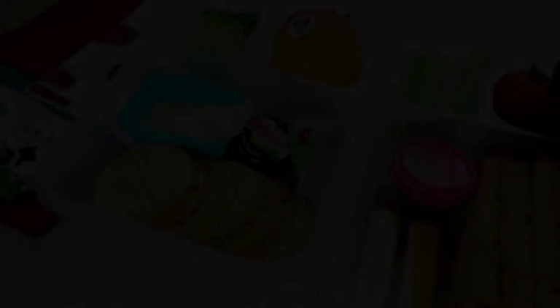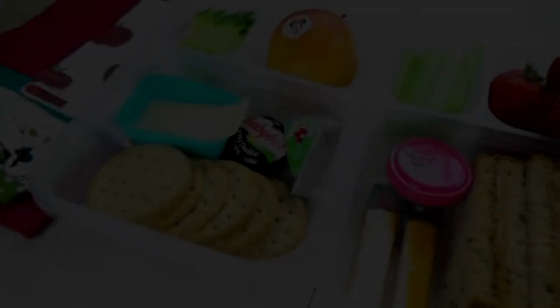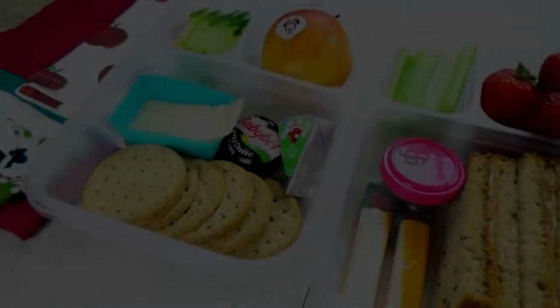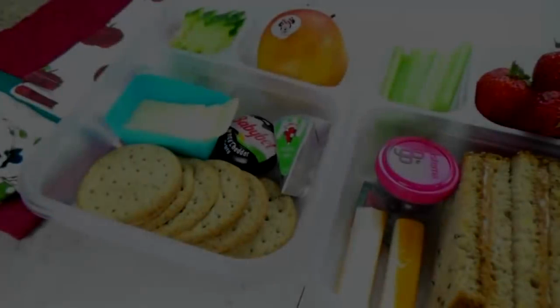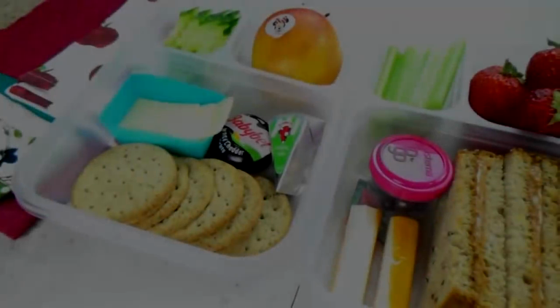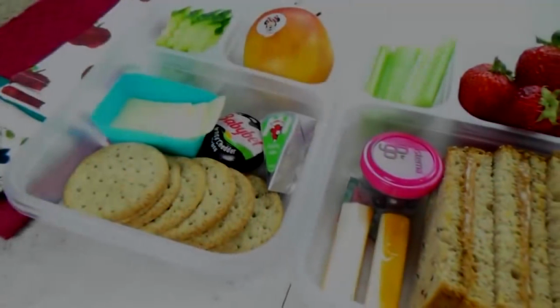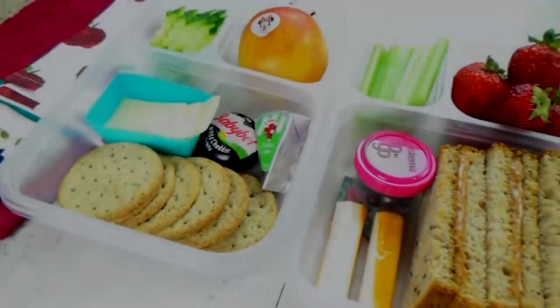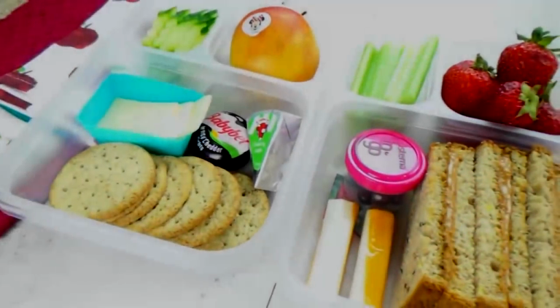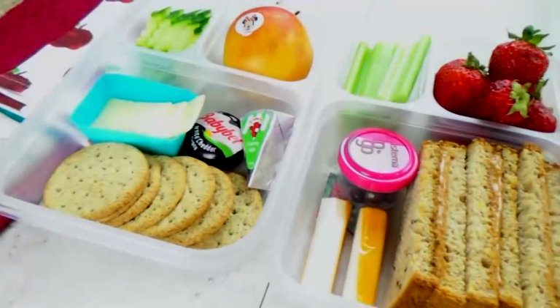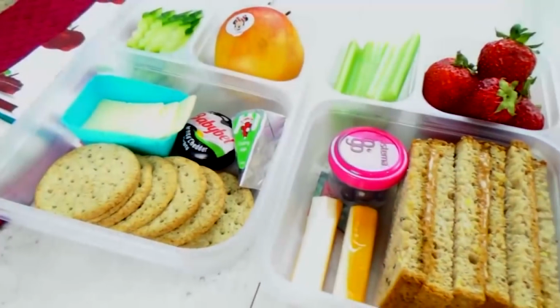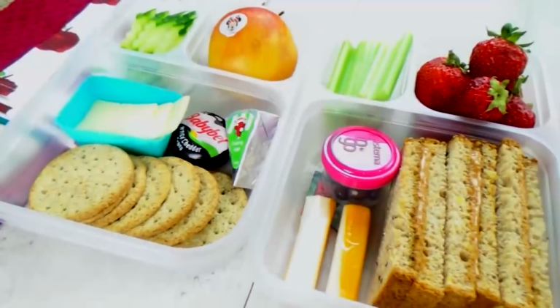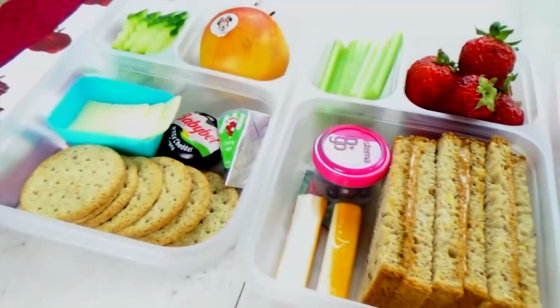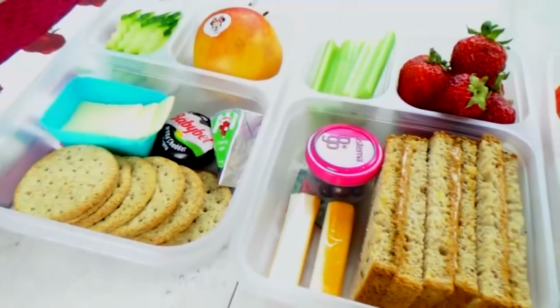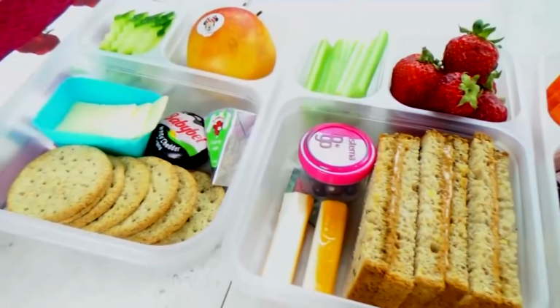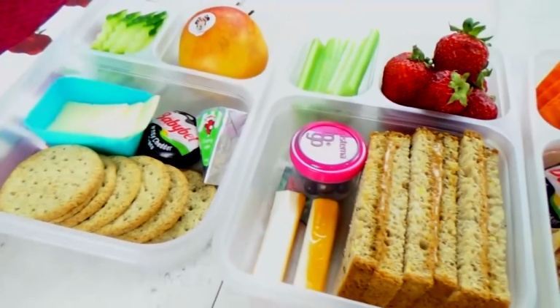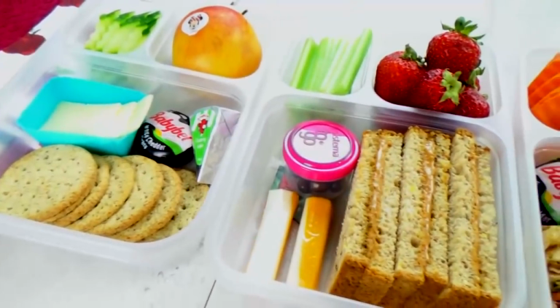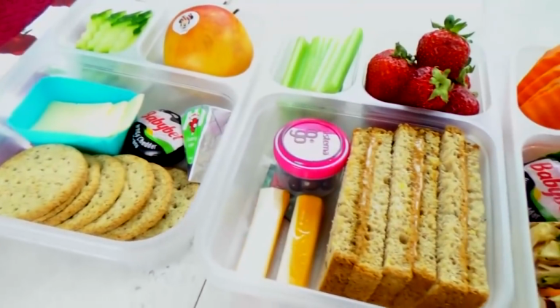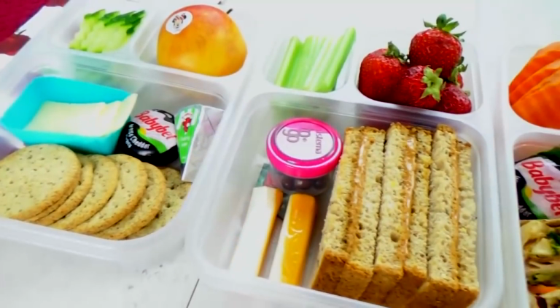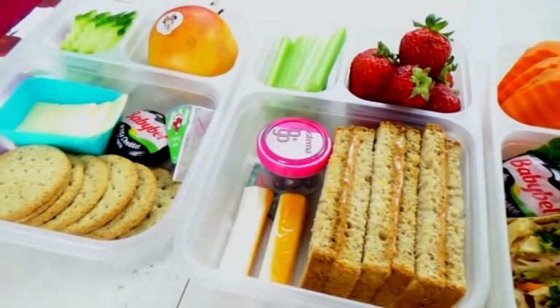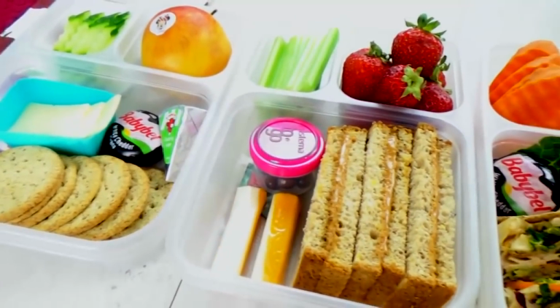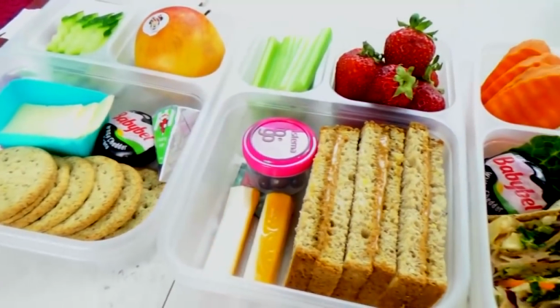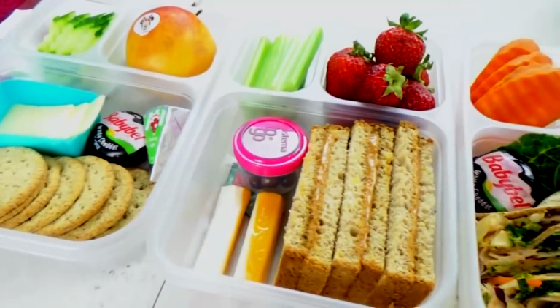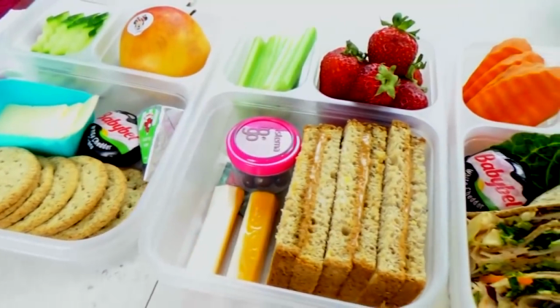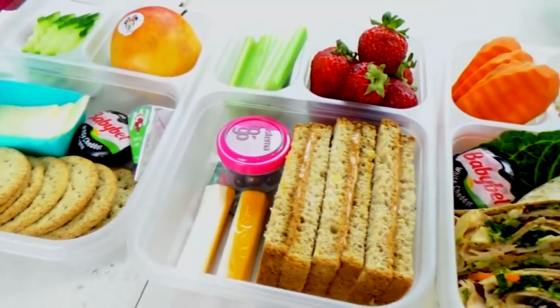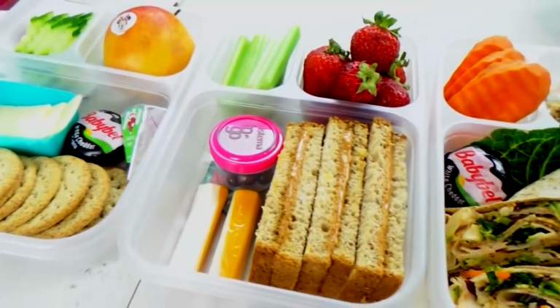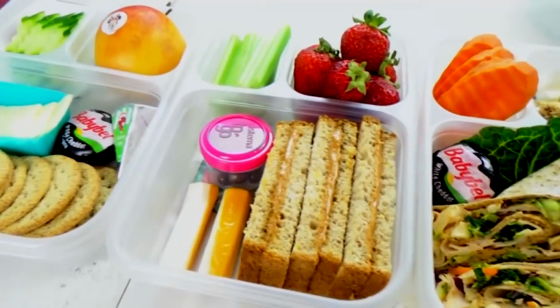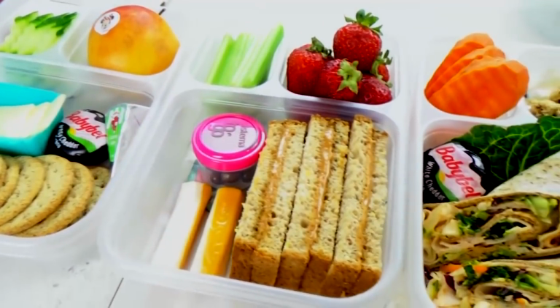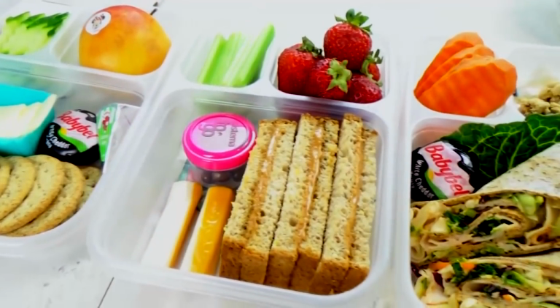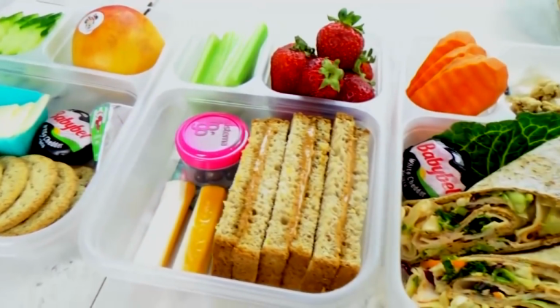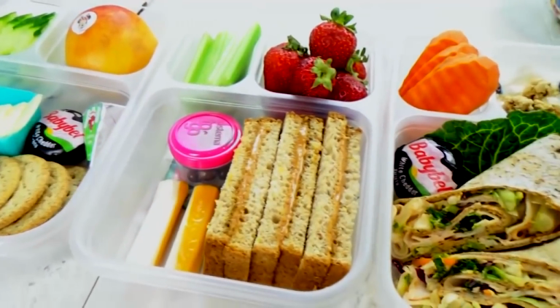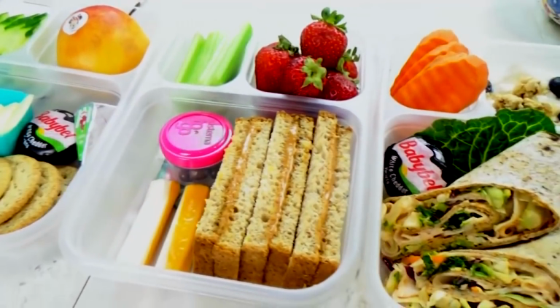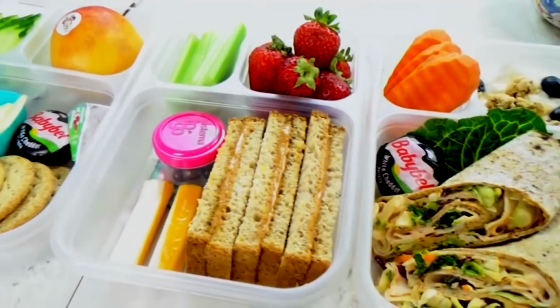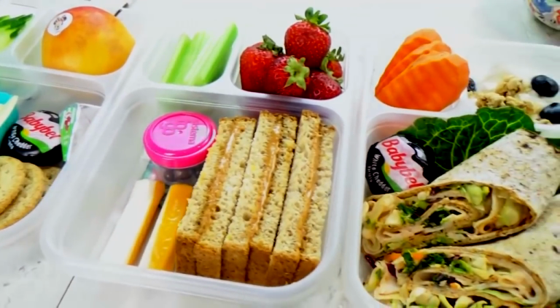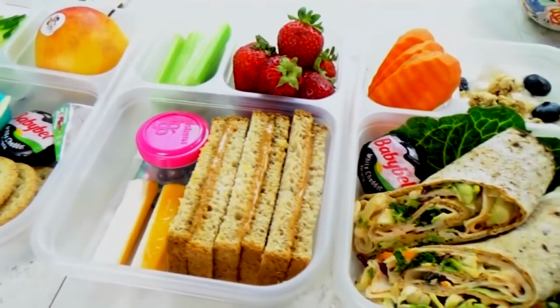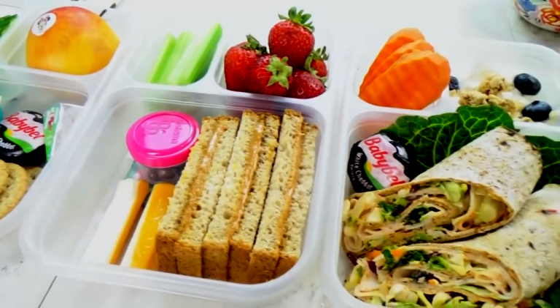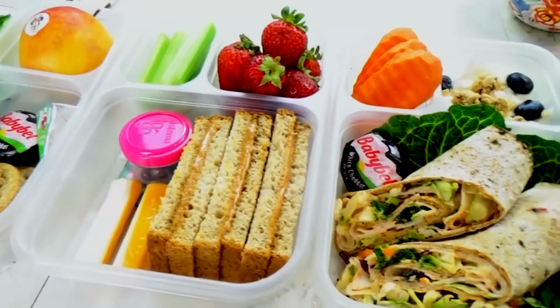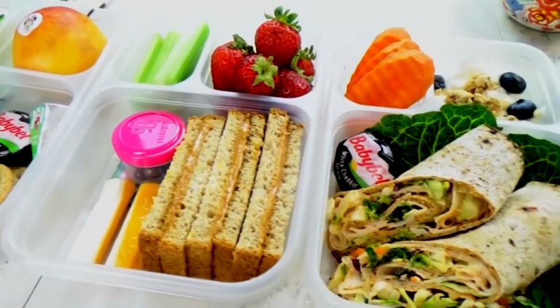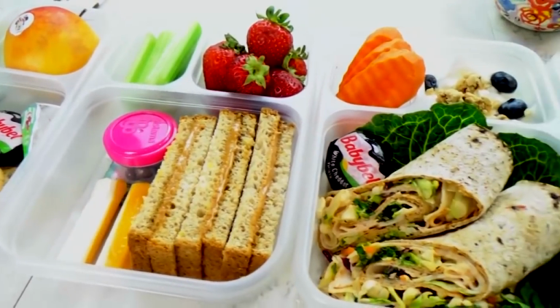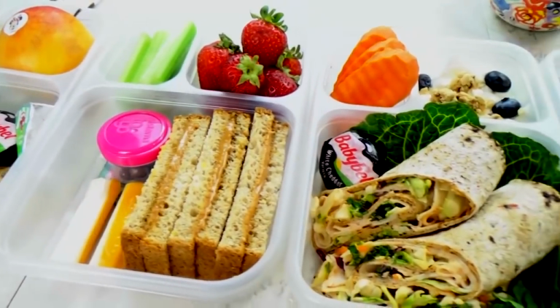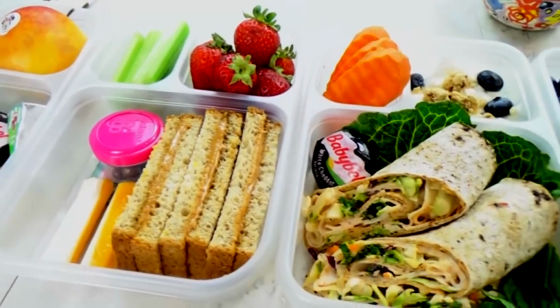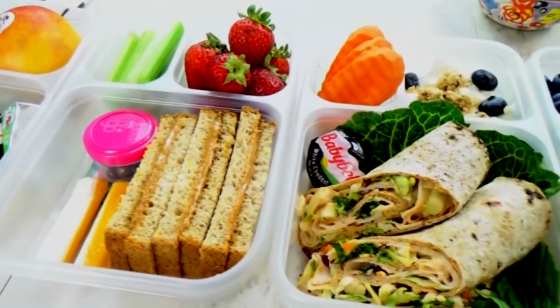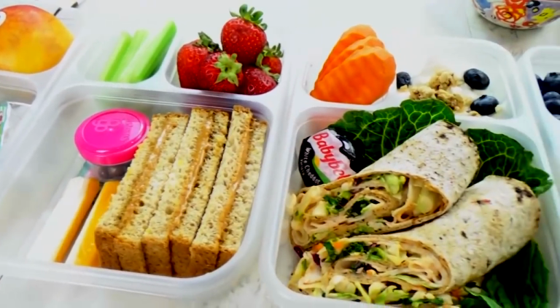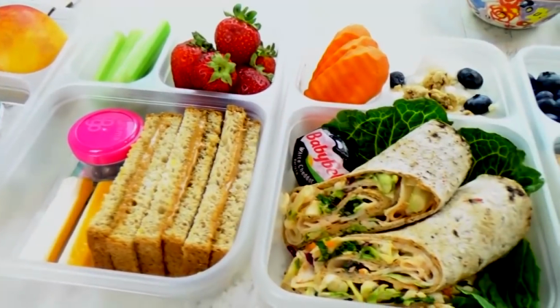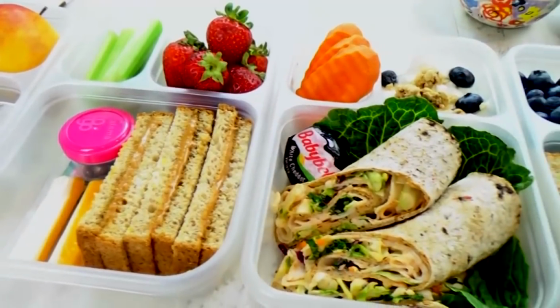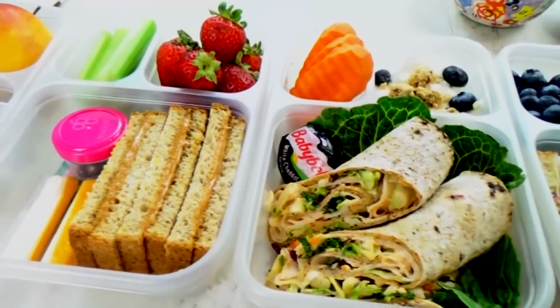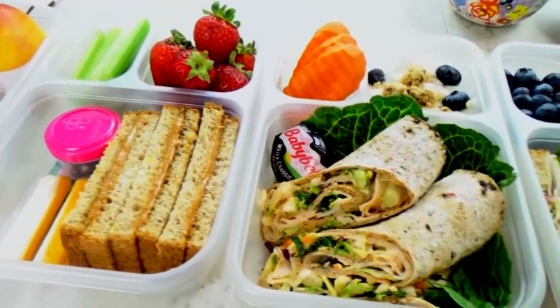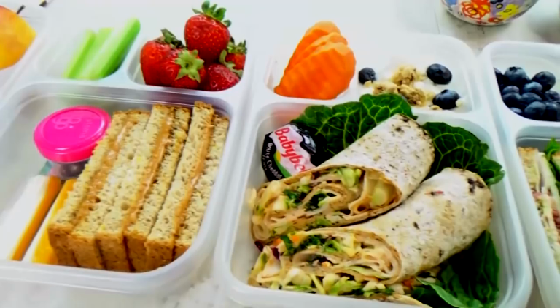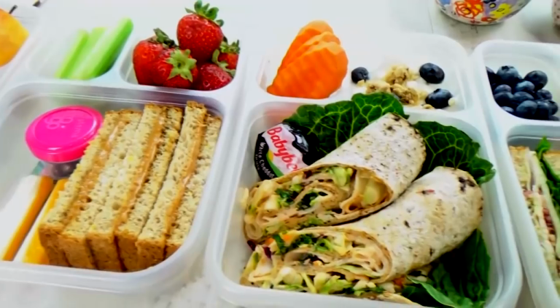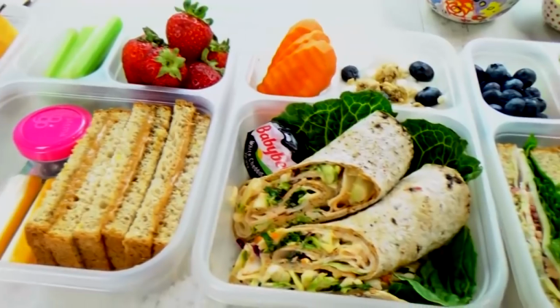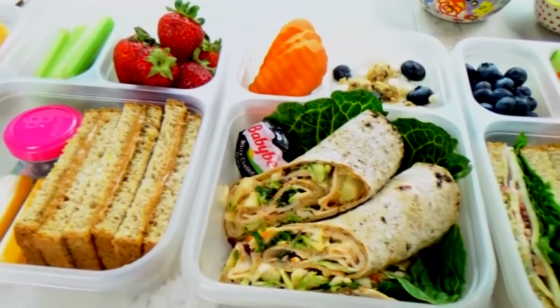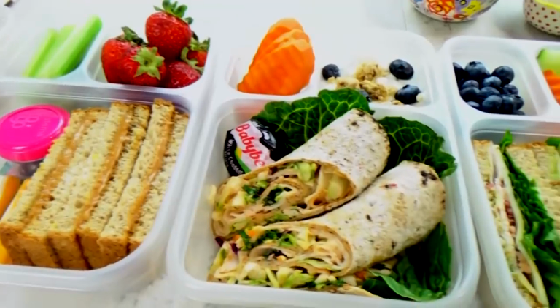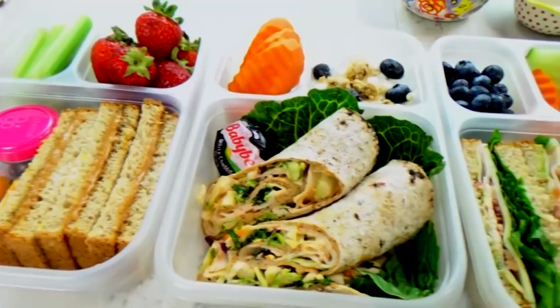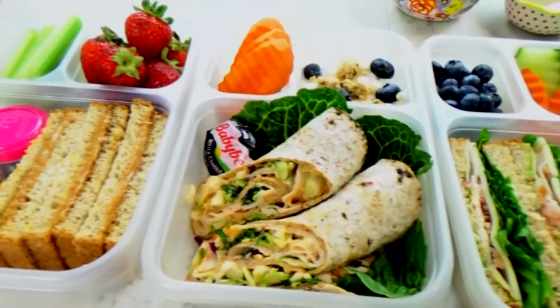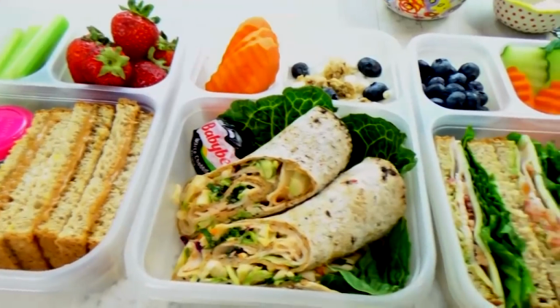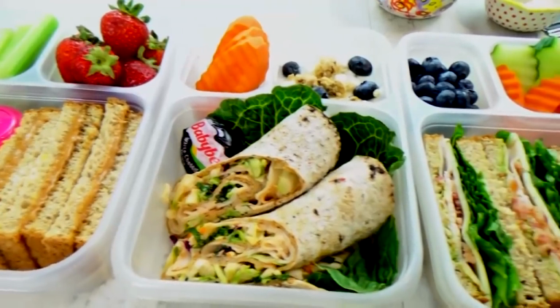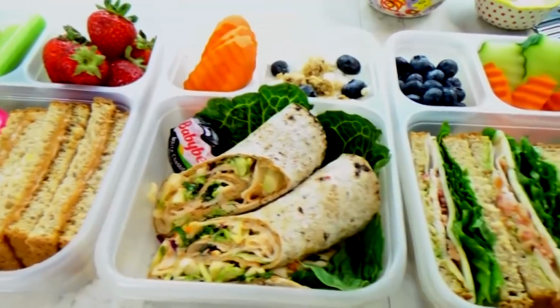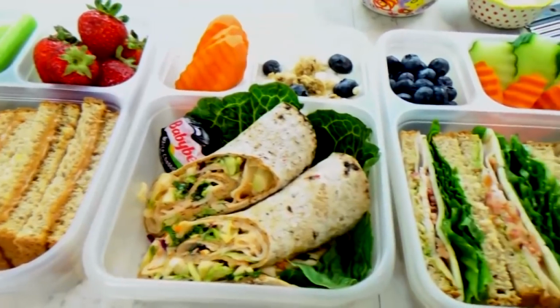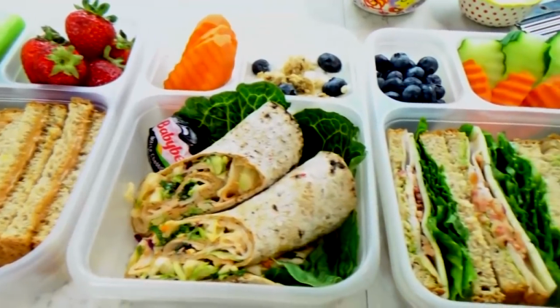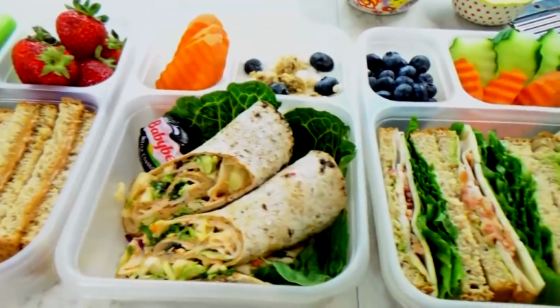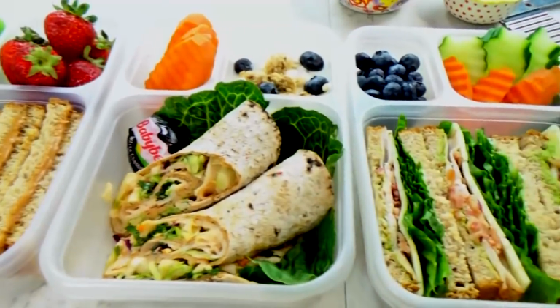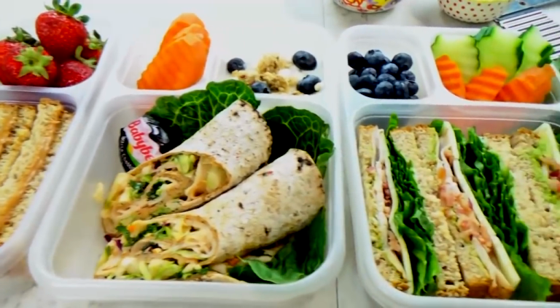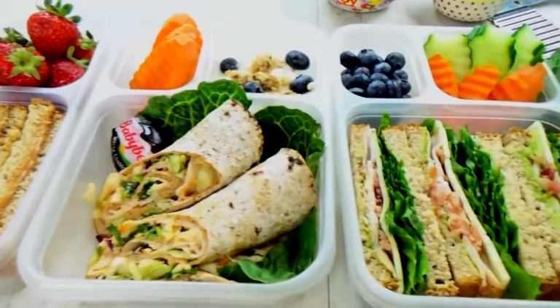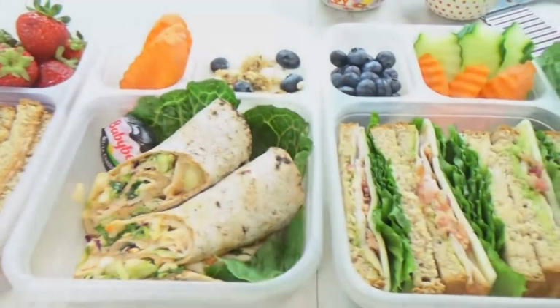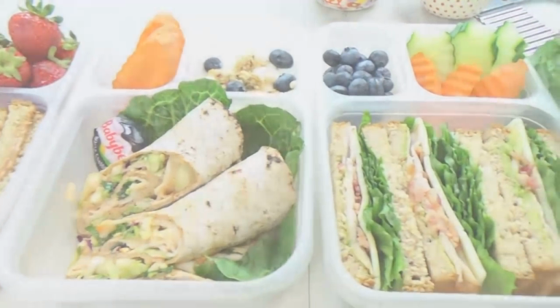Hi guys, and welcome to The Family Fudge. Today, I'm sharing some of my favorite healthy lunch ideas. So stay tuned.